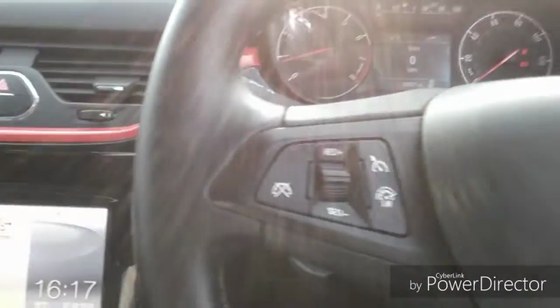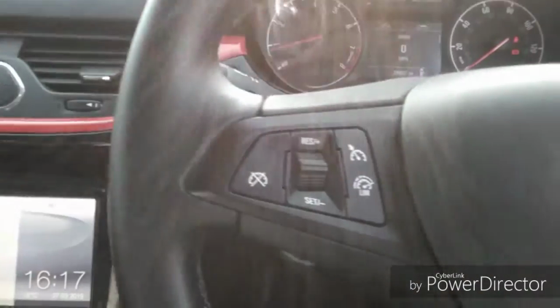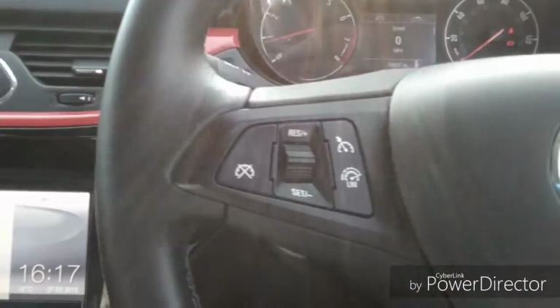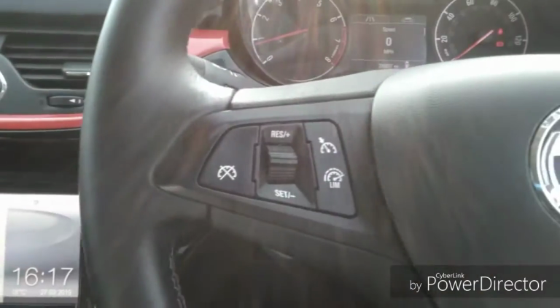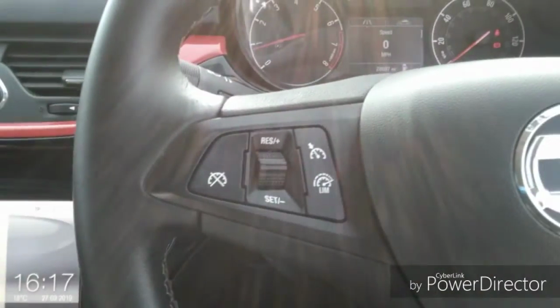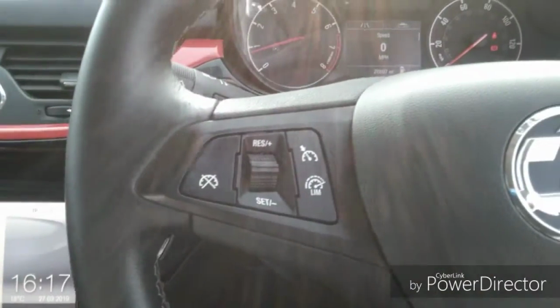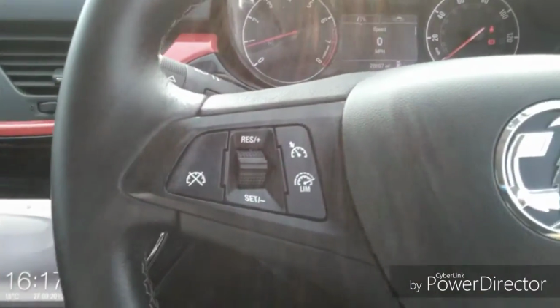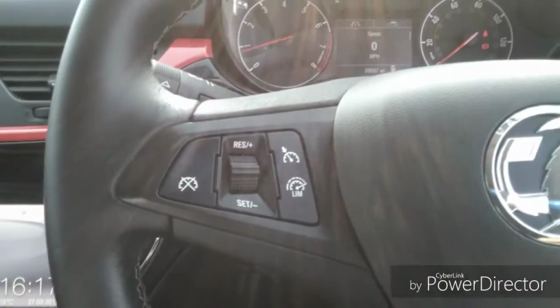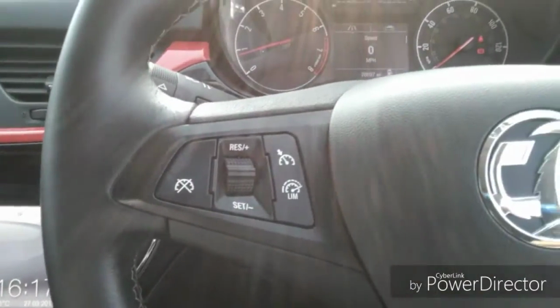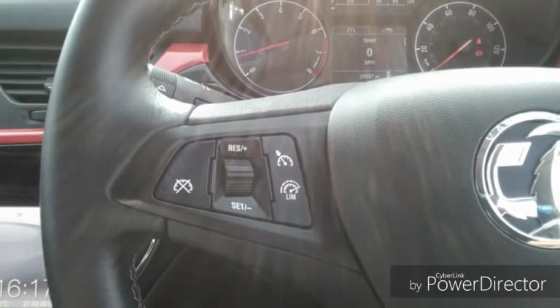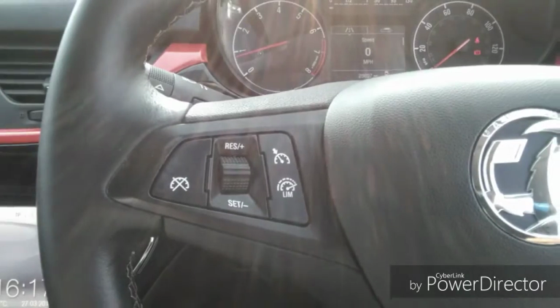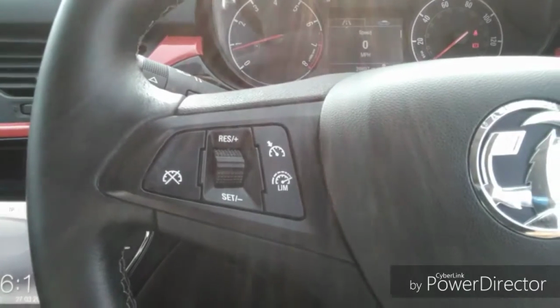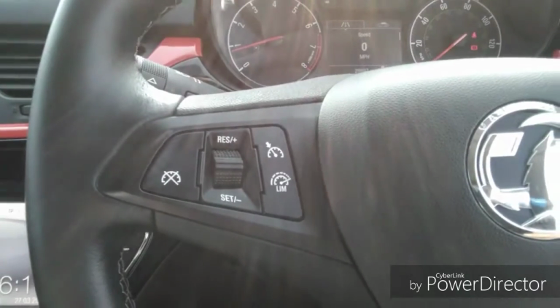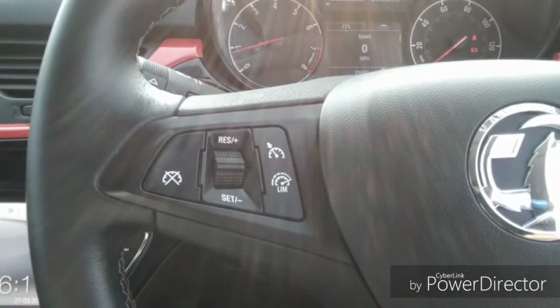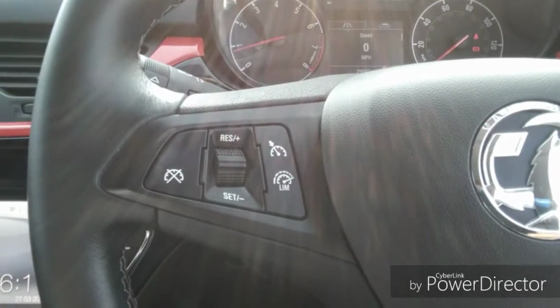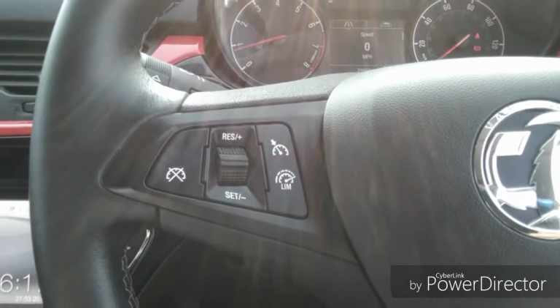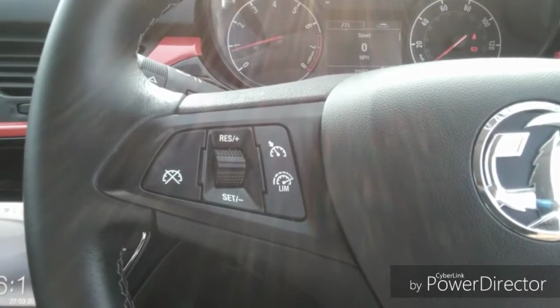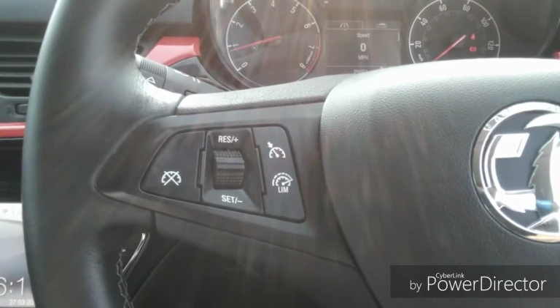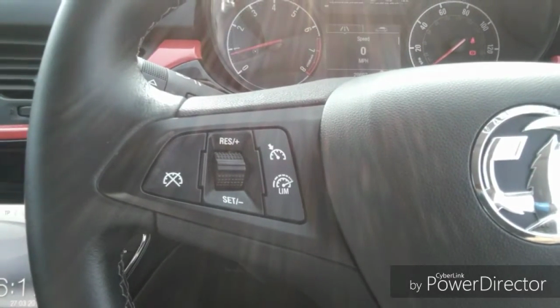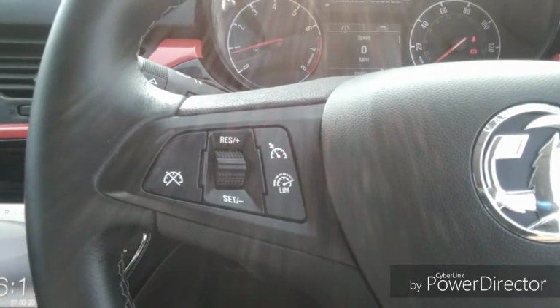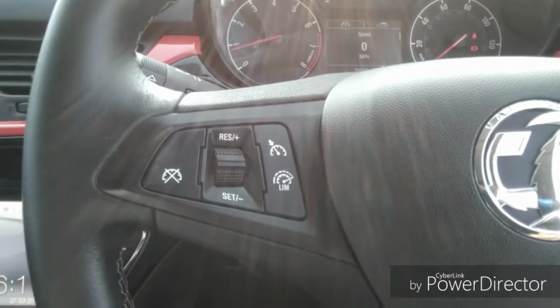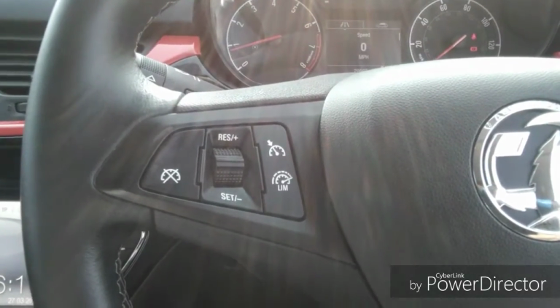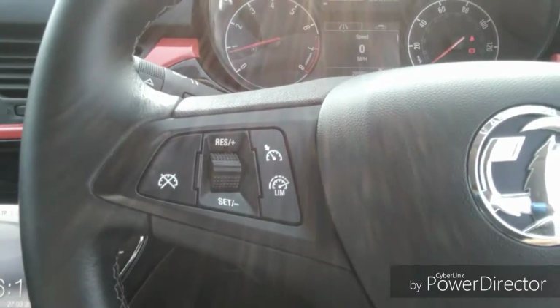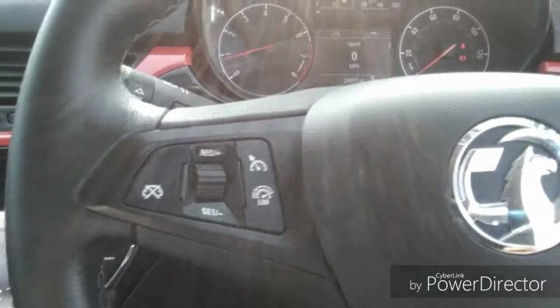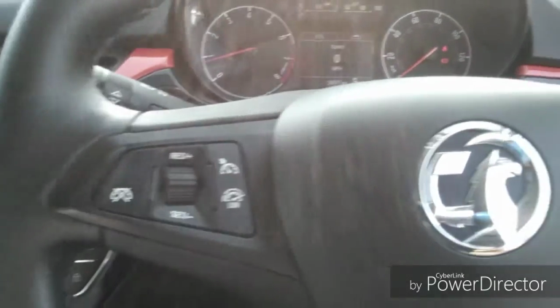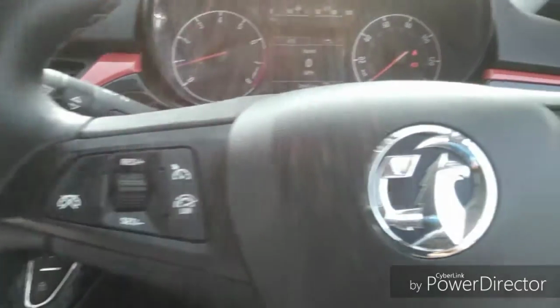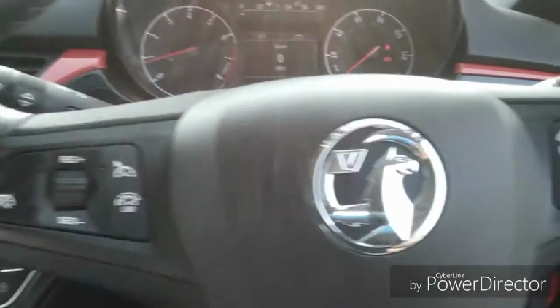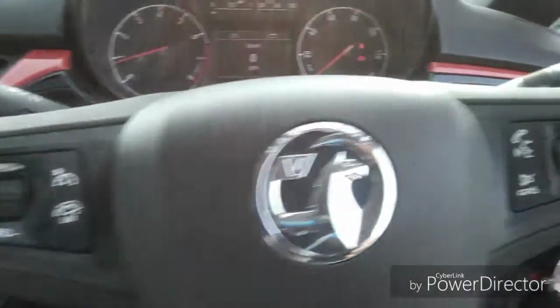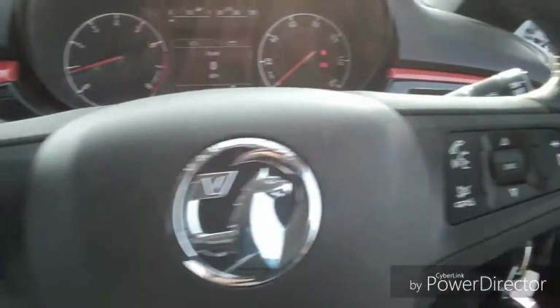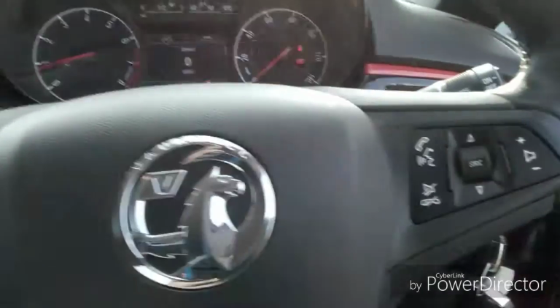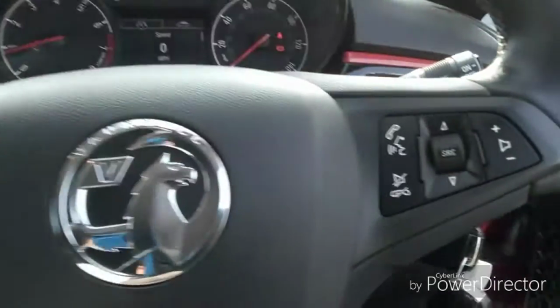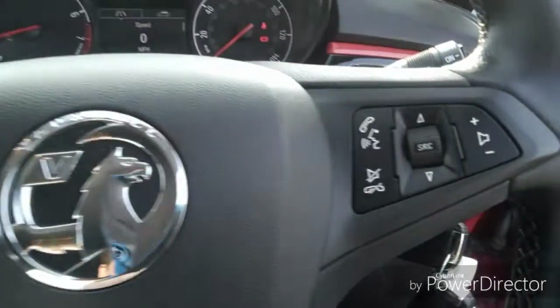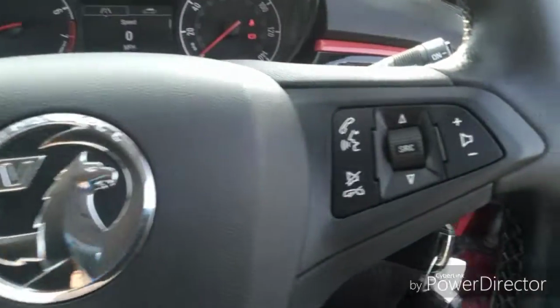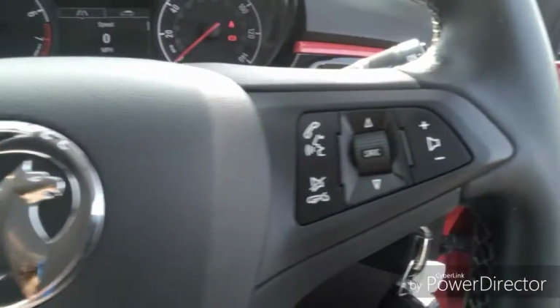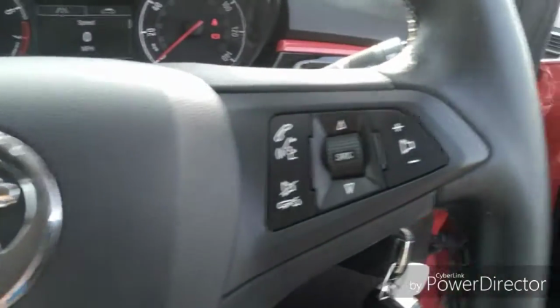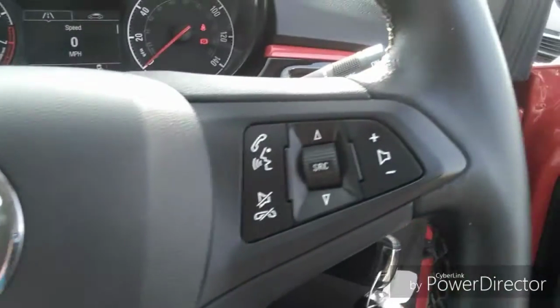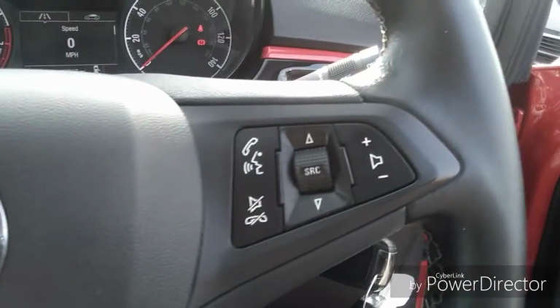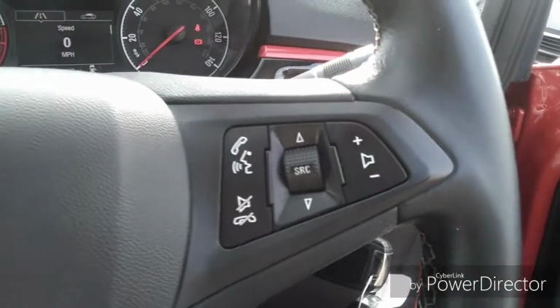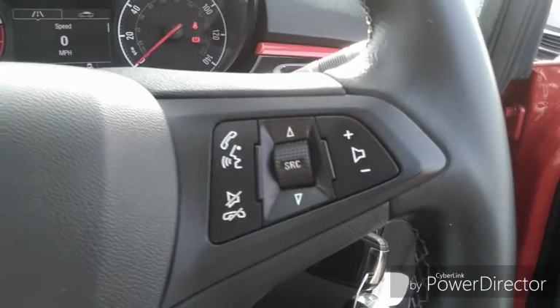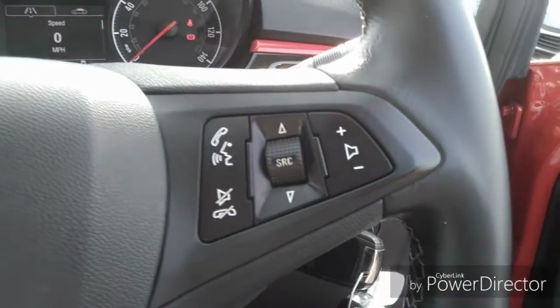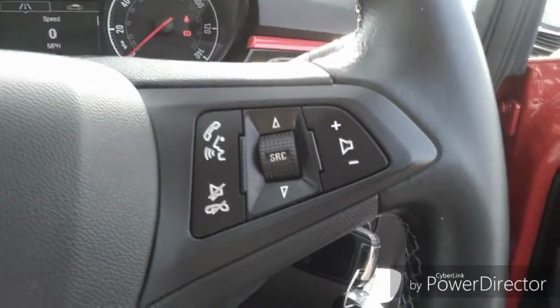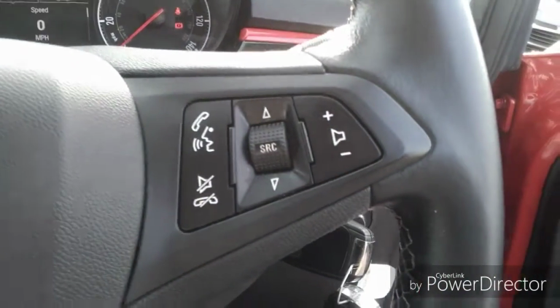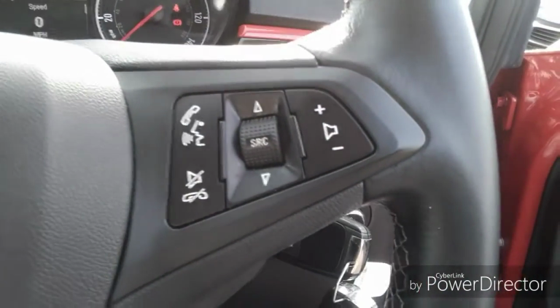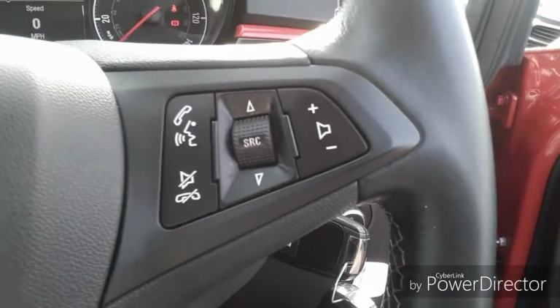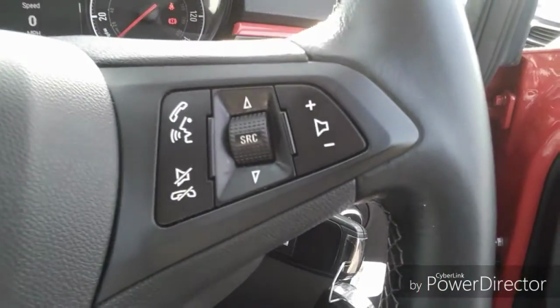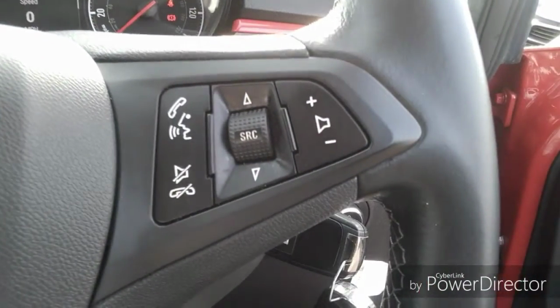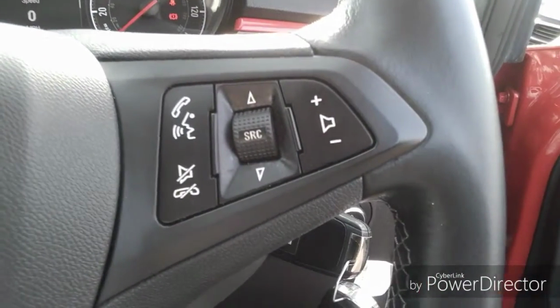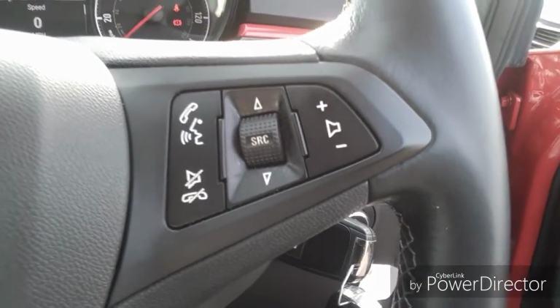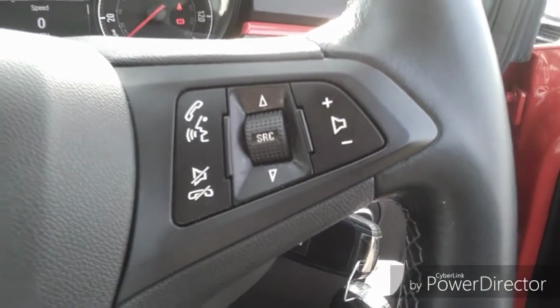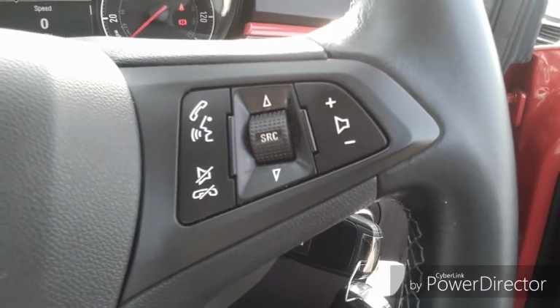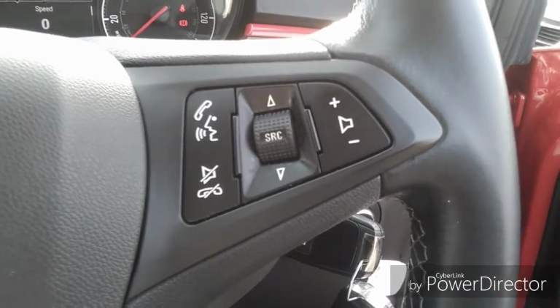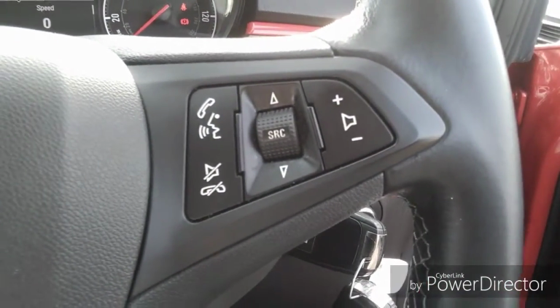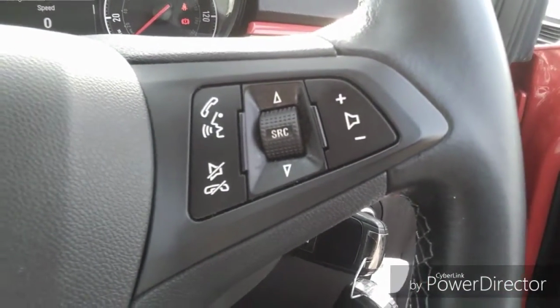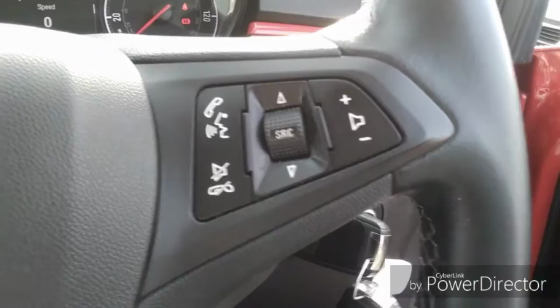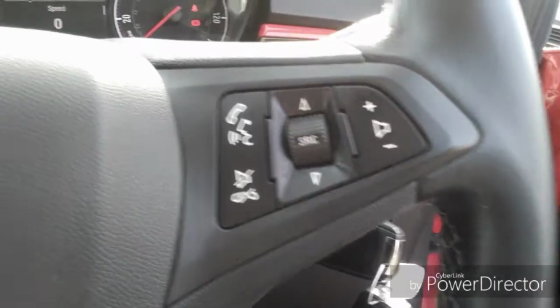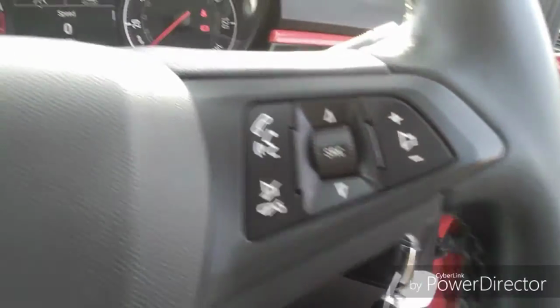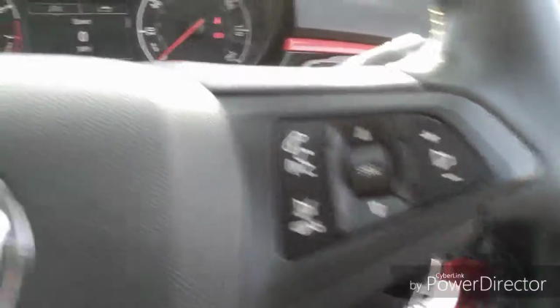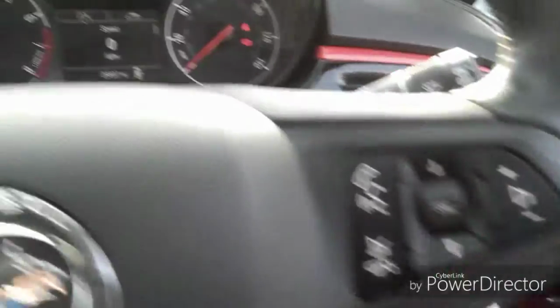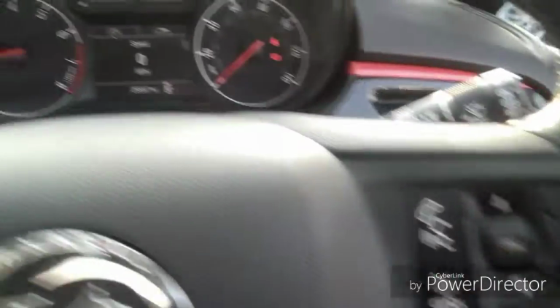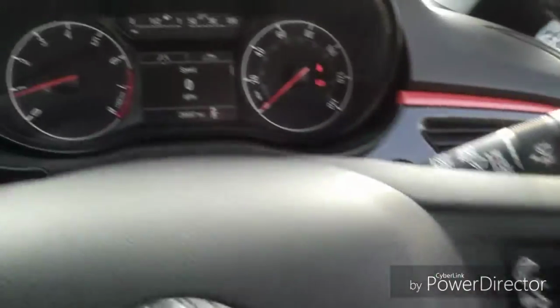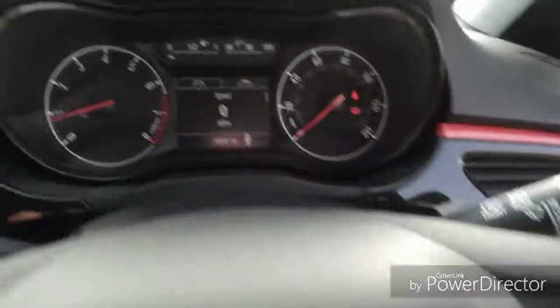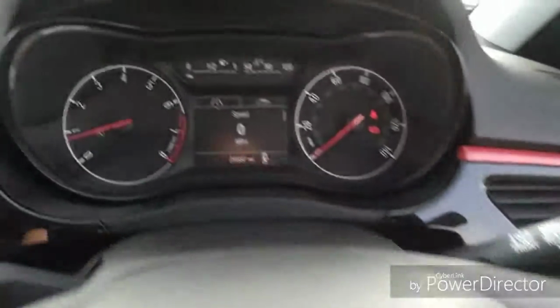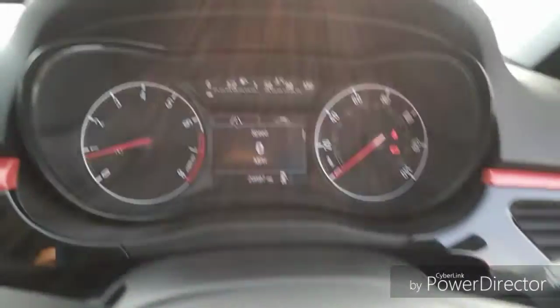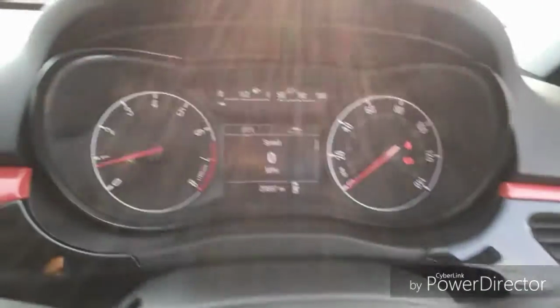Steering wheel functions including cruise control, trip computer, radio station search, volume control, and mobile phone functions.